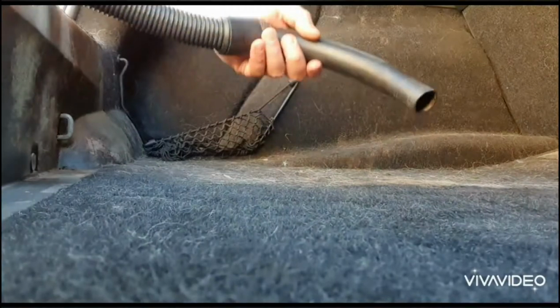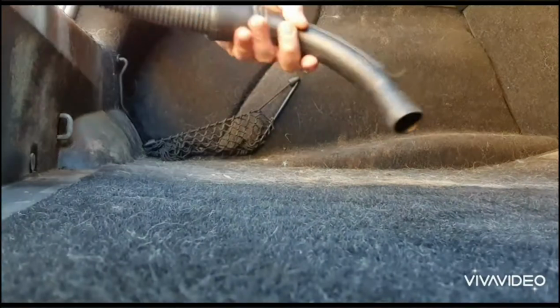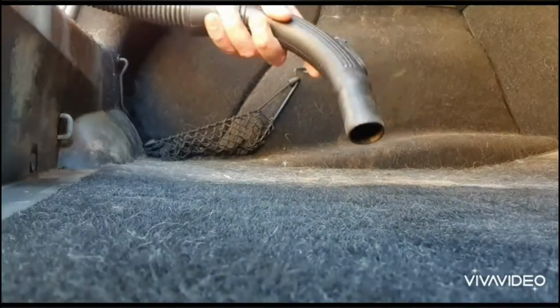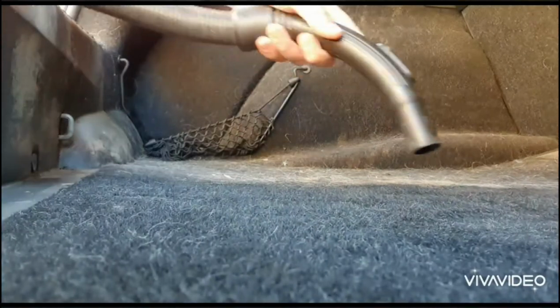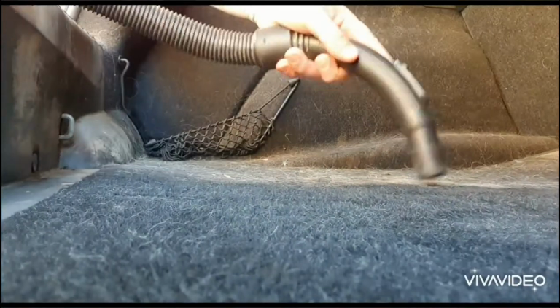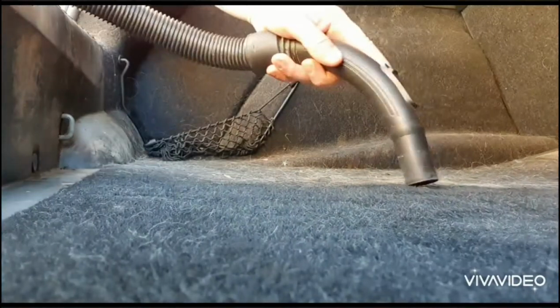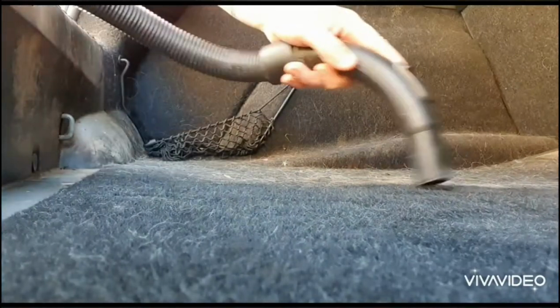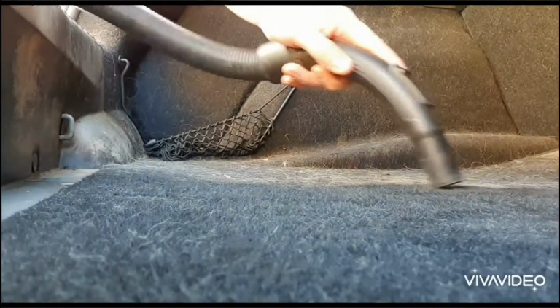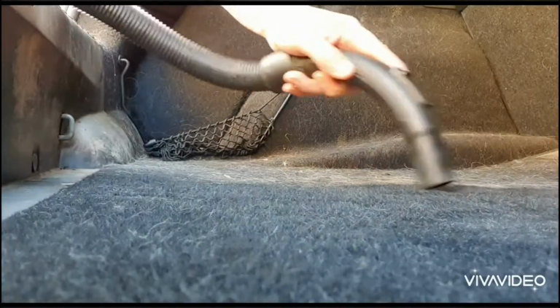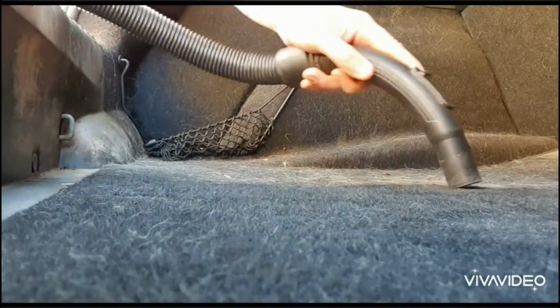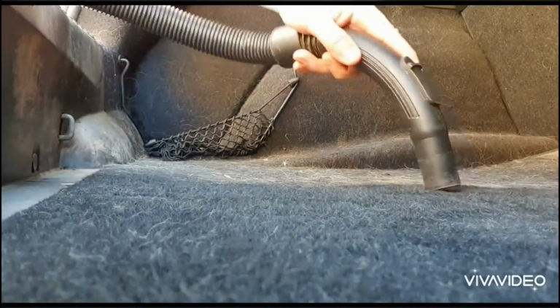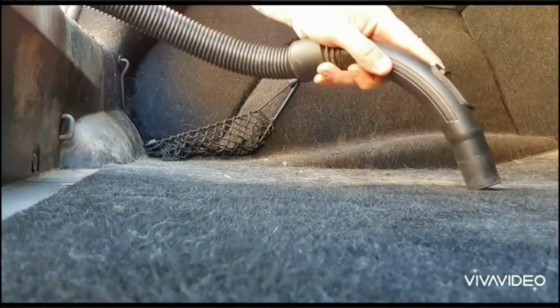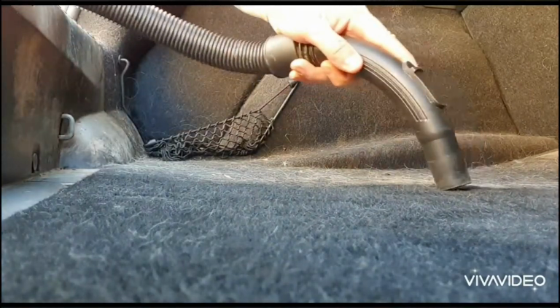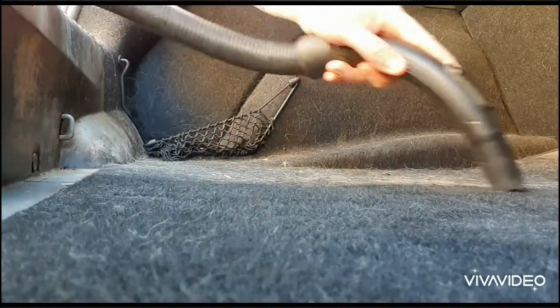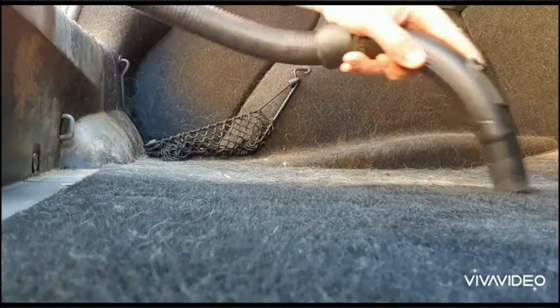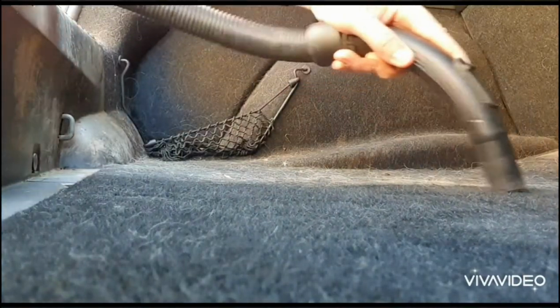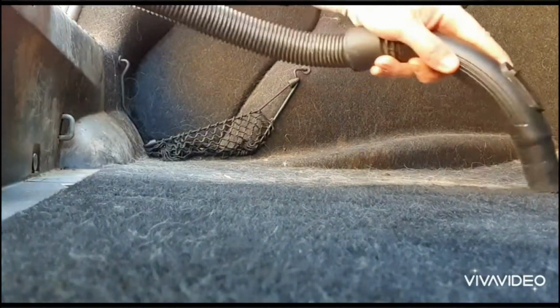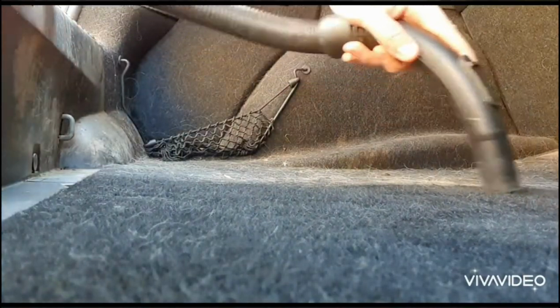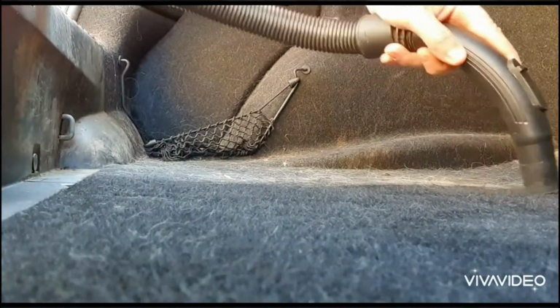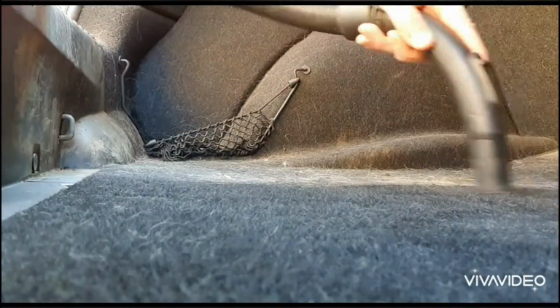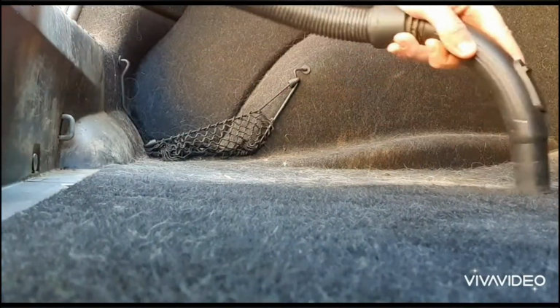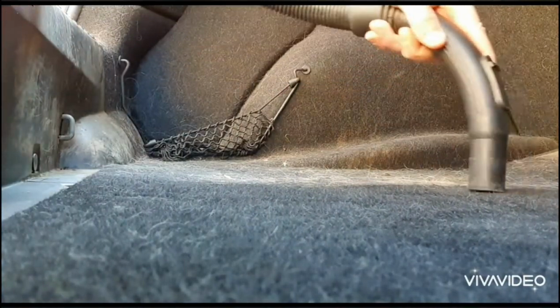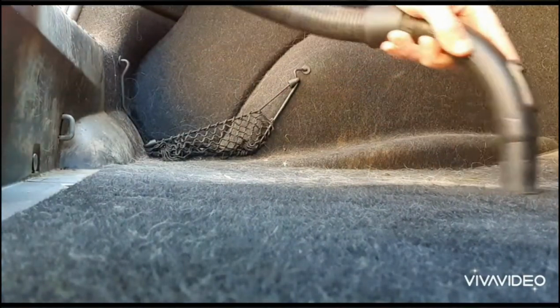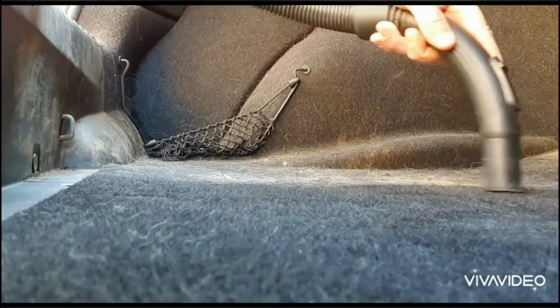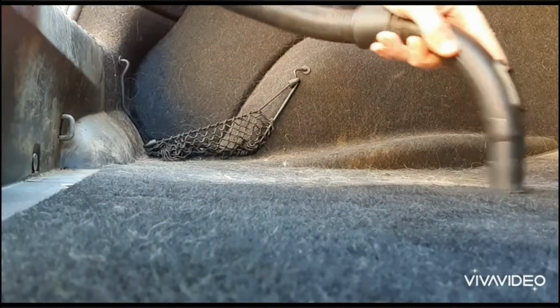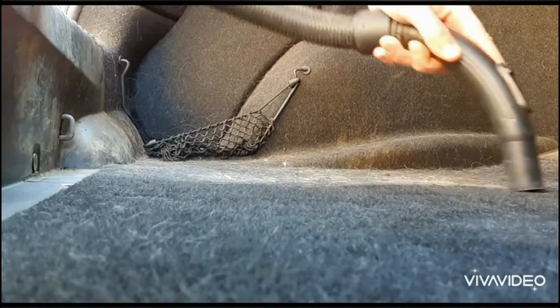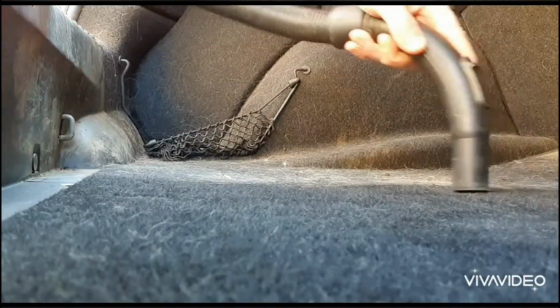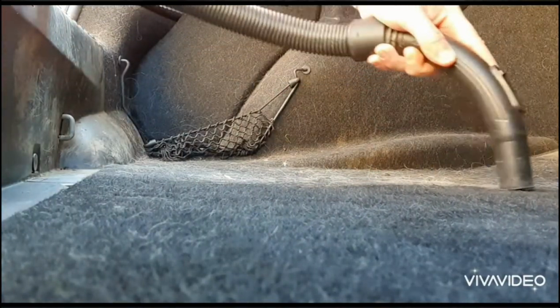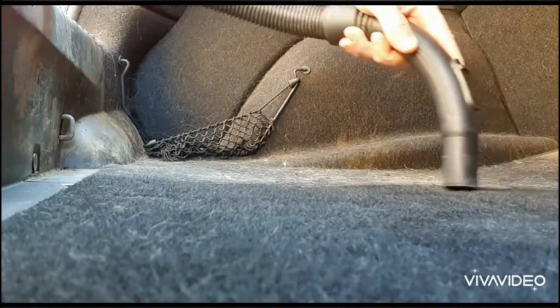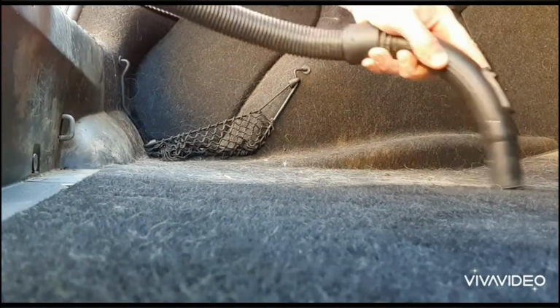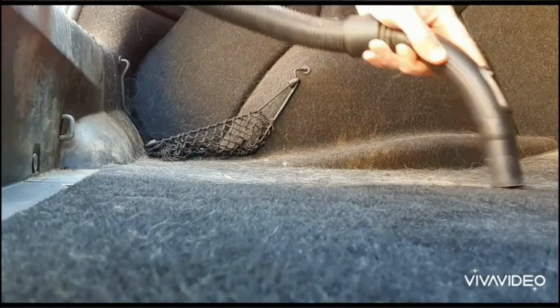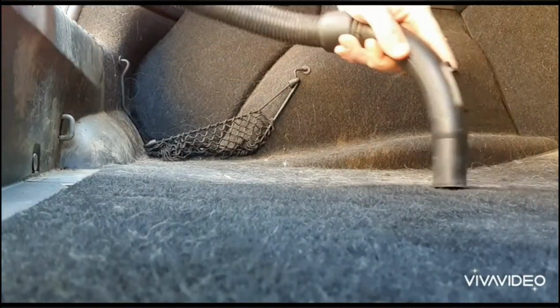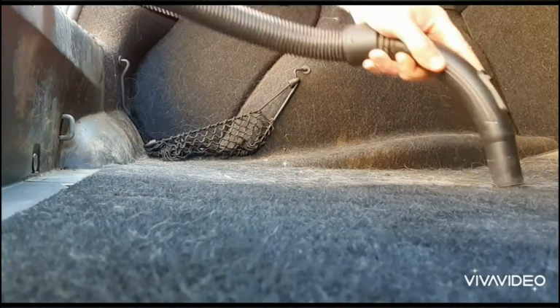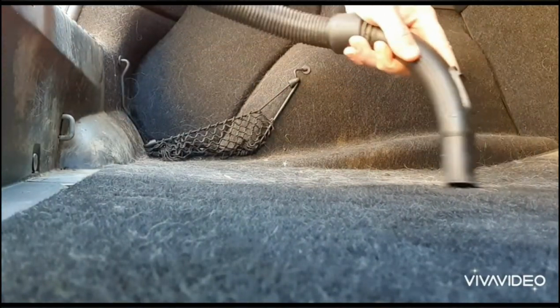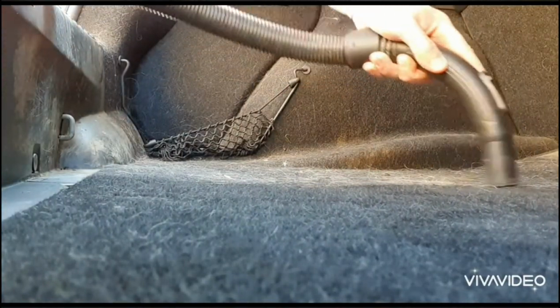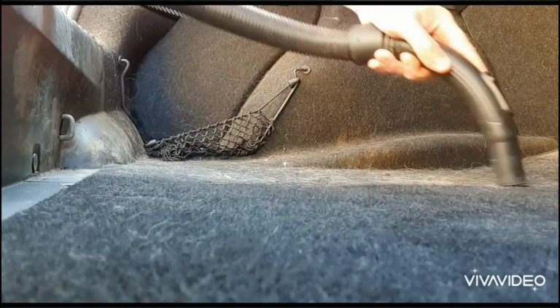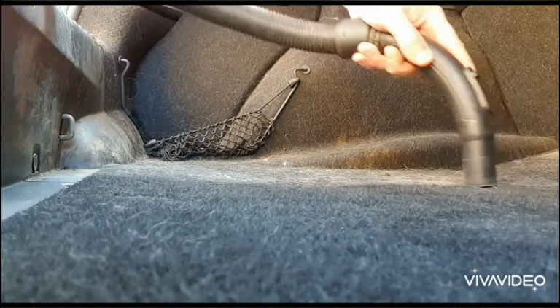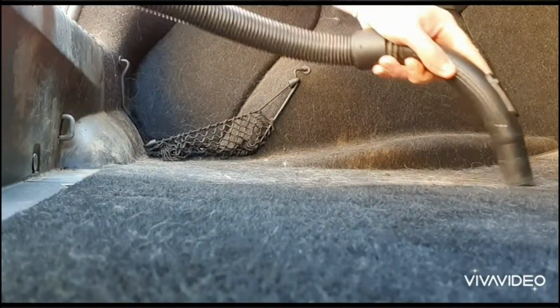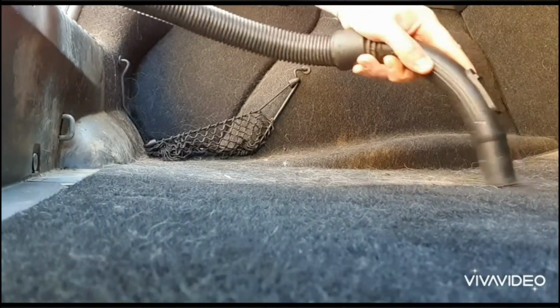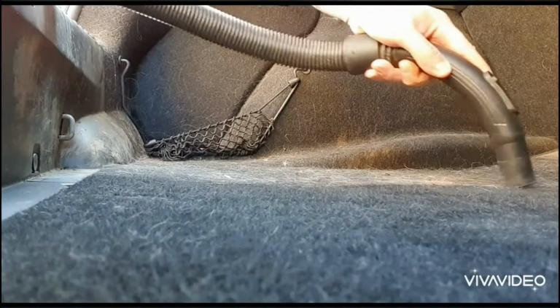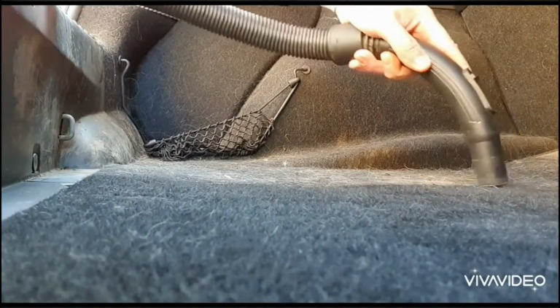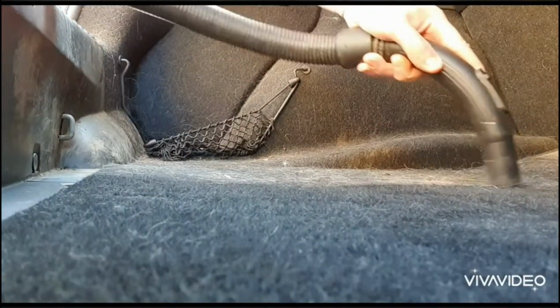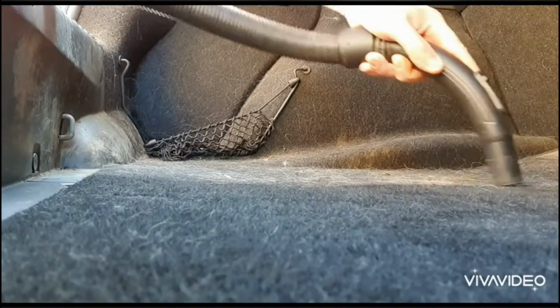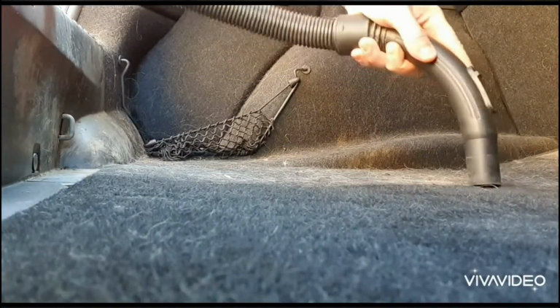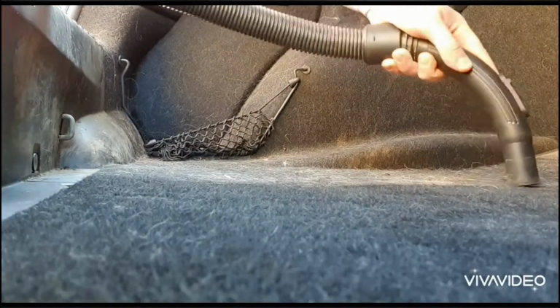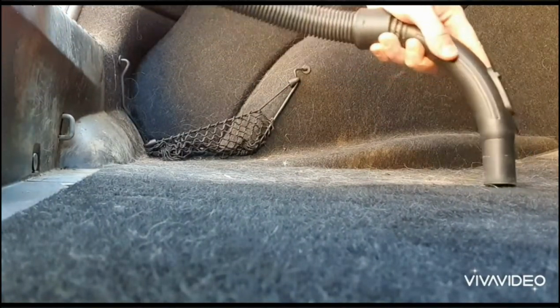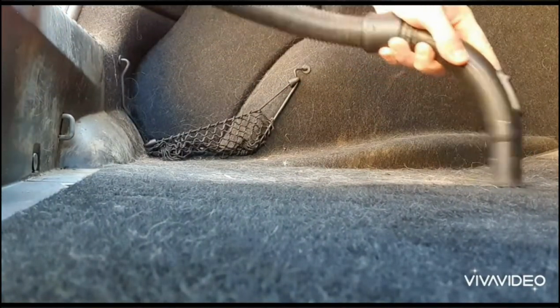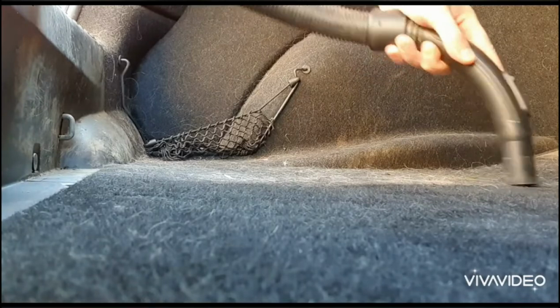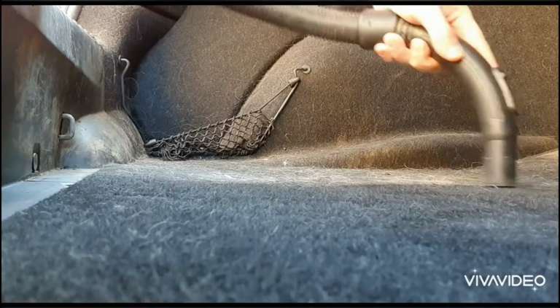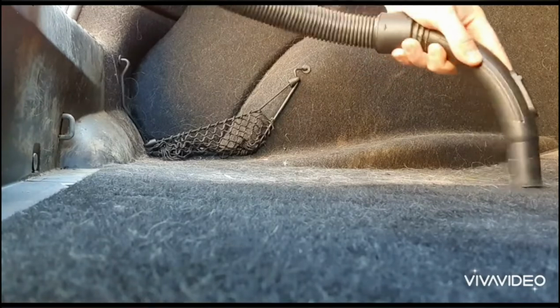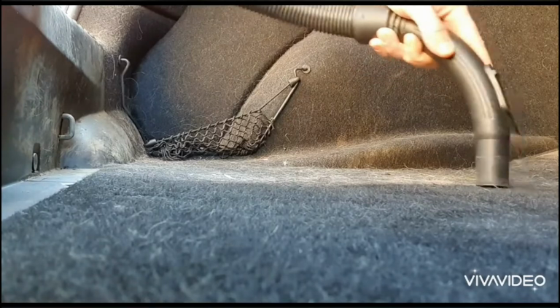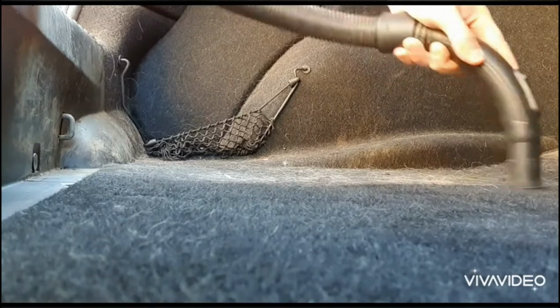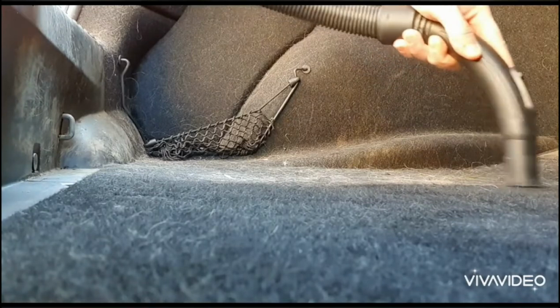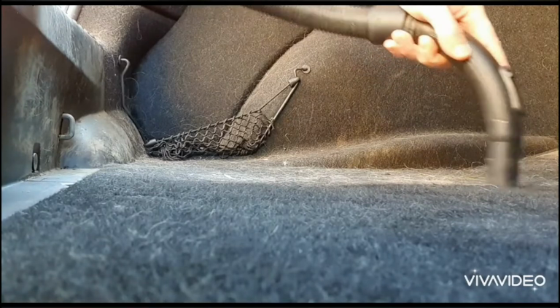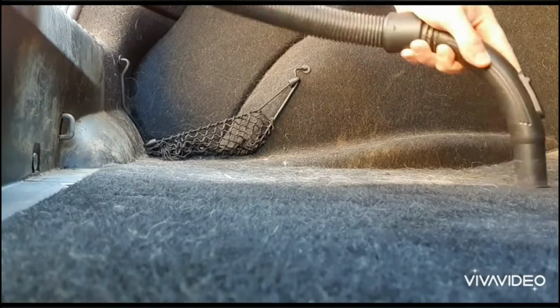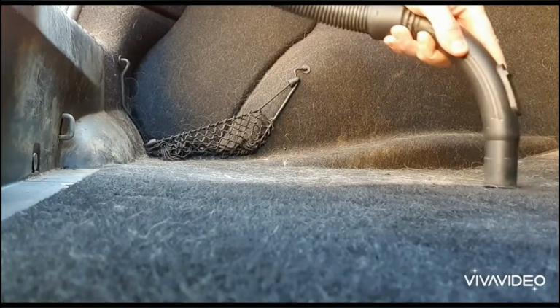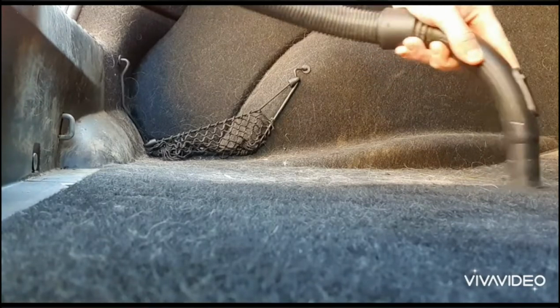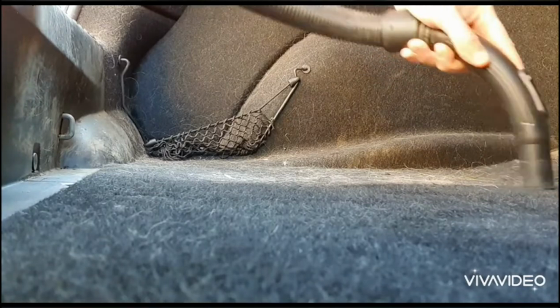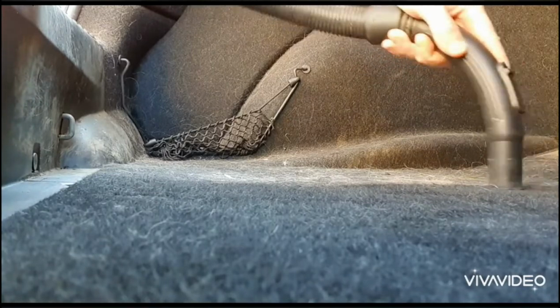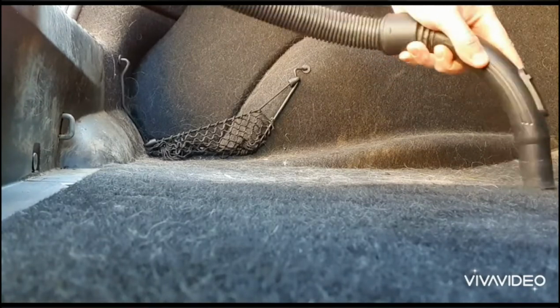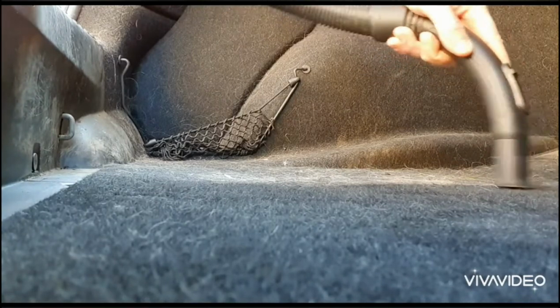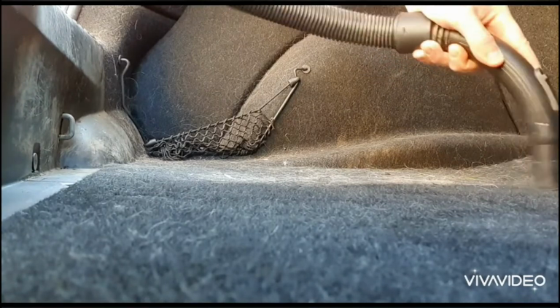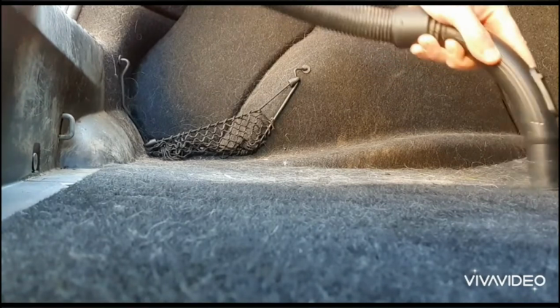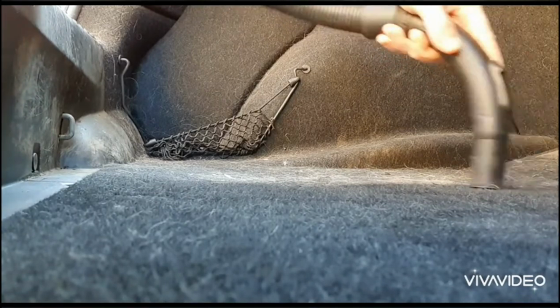Alright, so the first thing you want to do is grab your hoover and just vacuum over the whole area. This is going to make the next stage much easier.